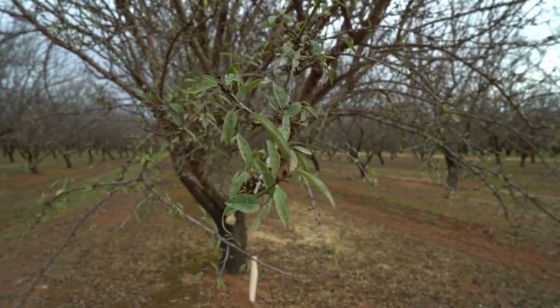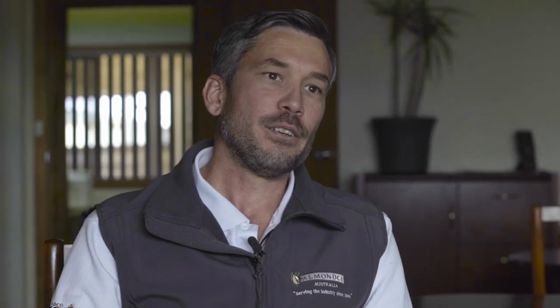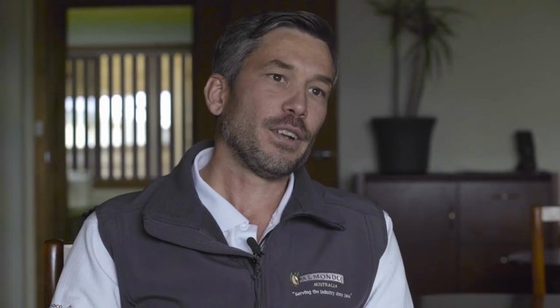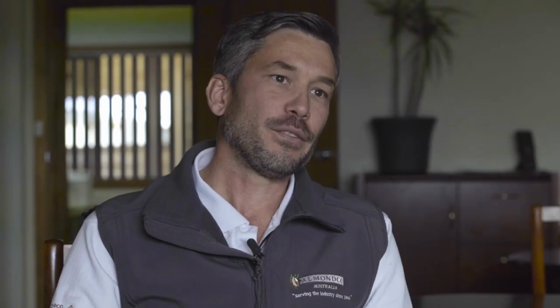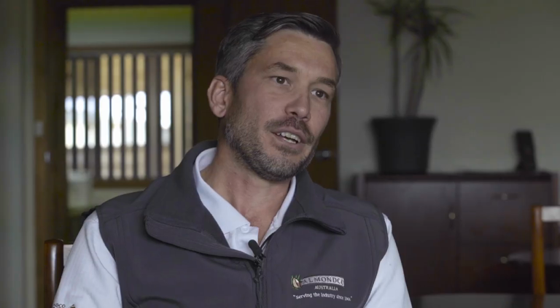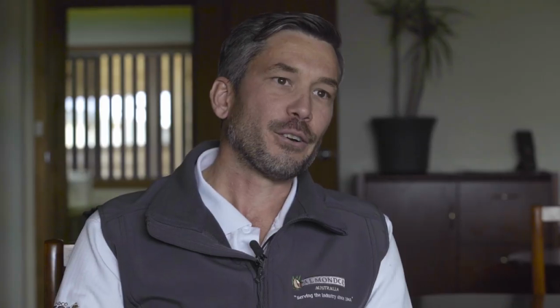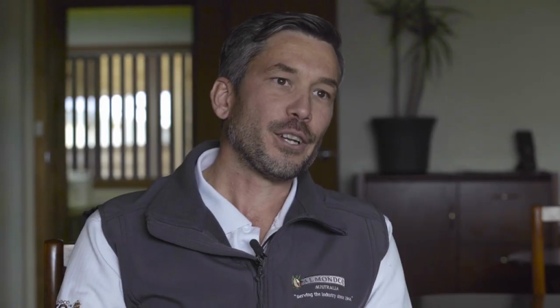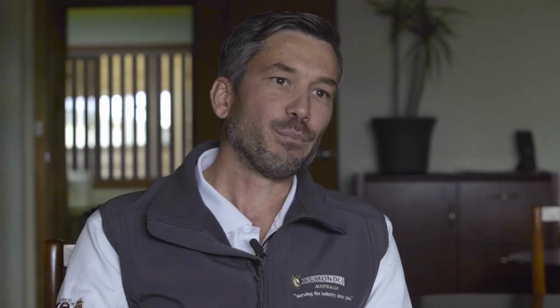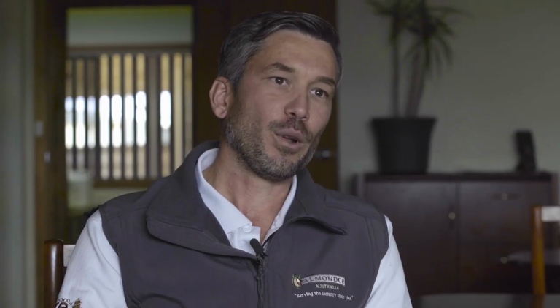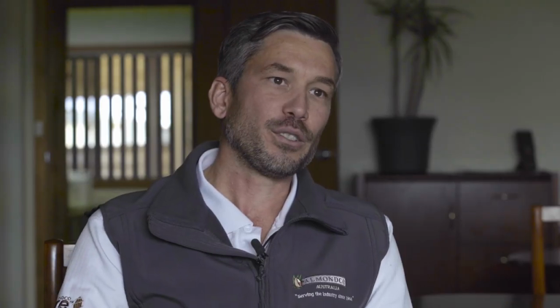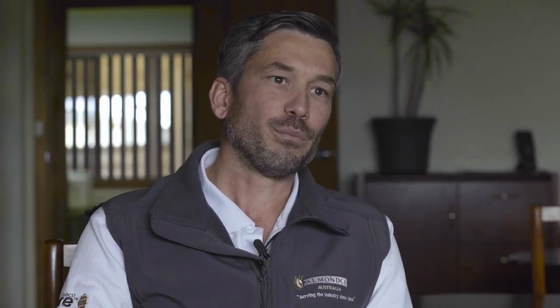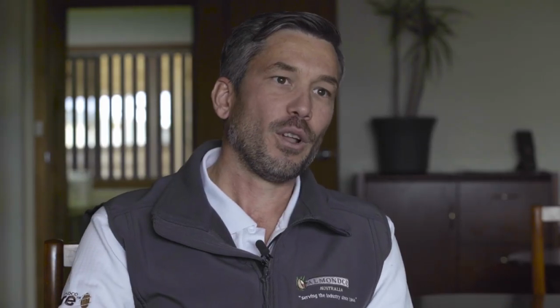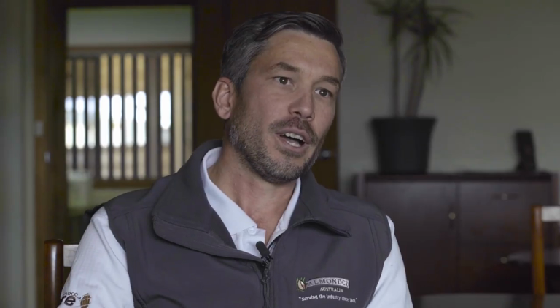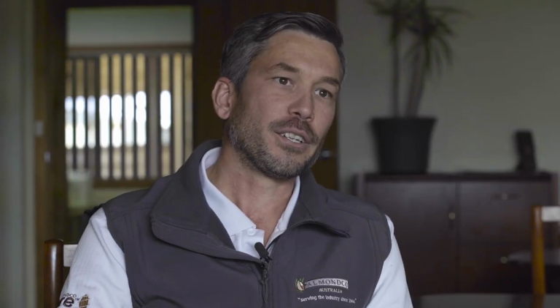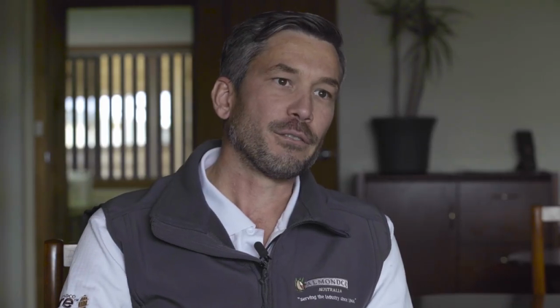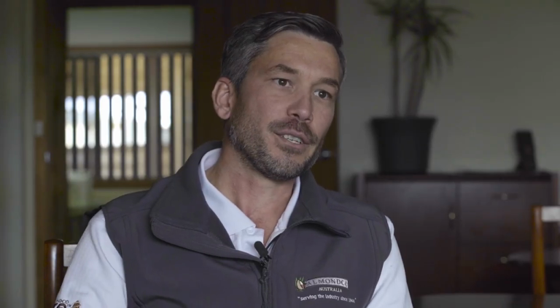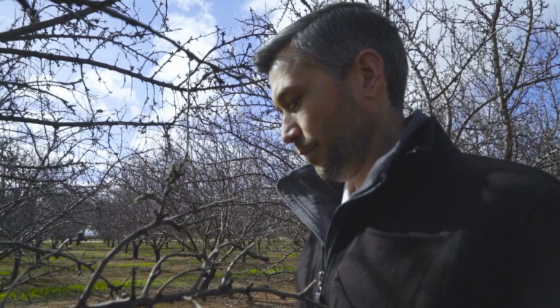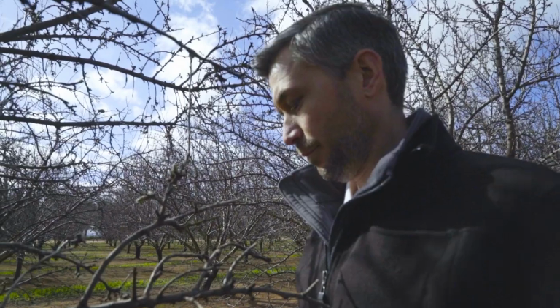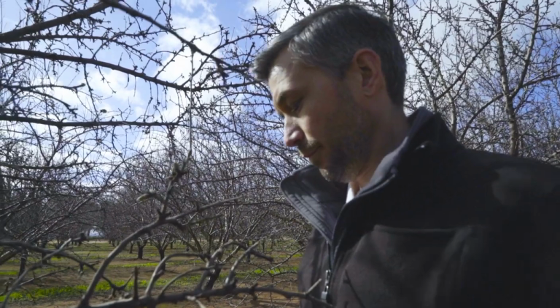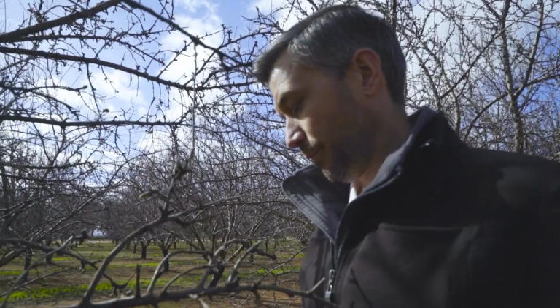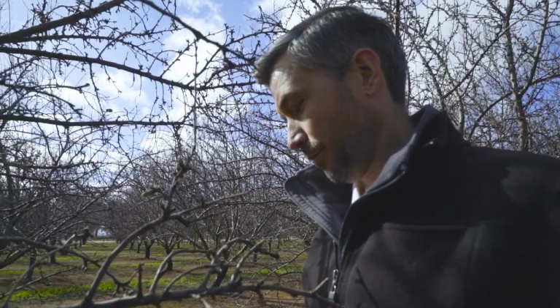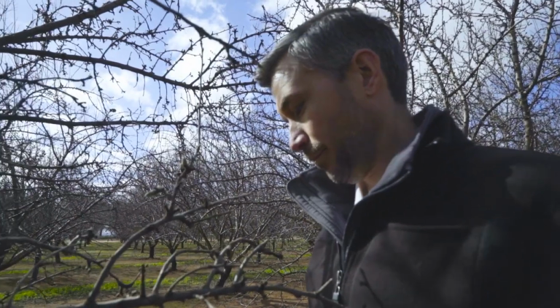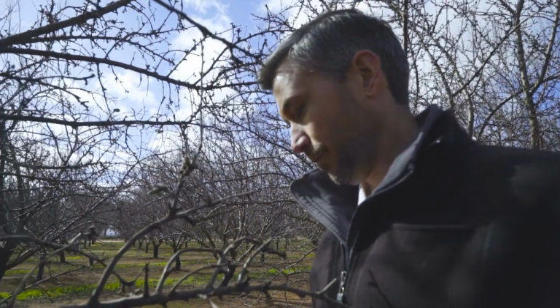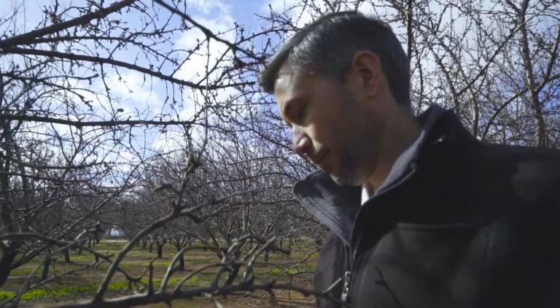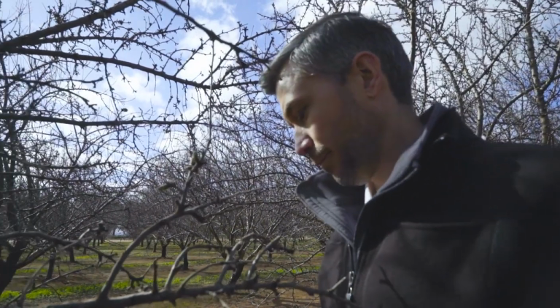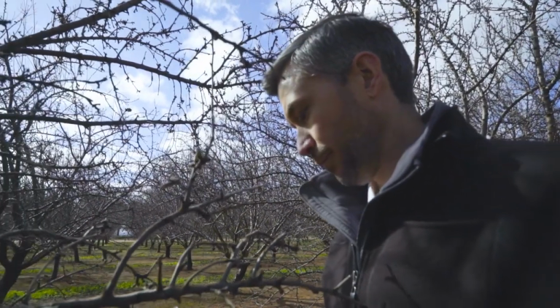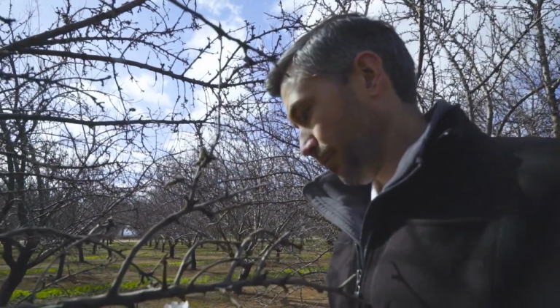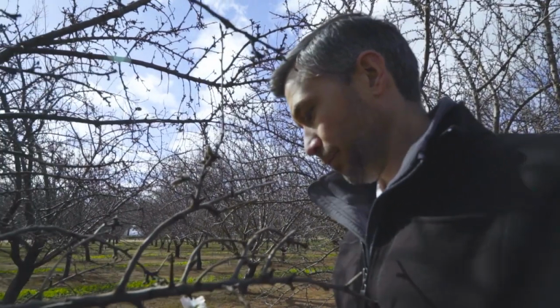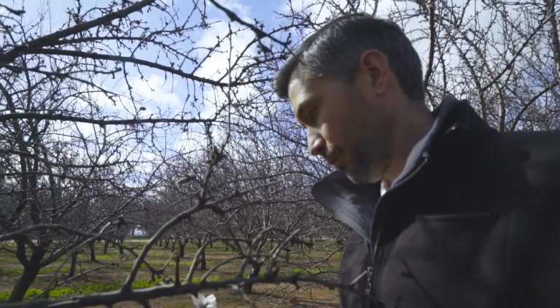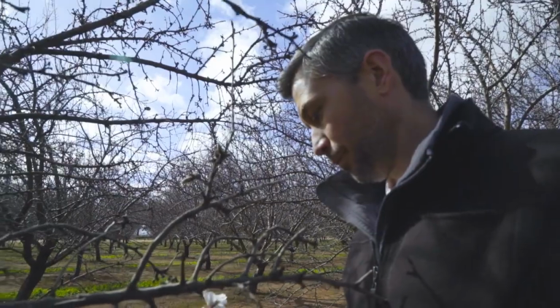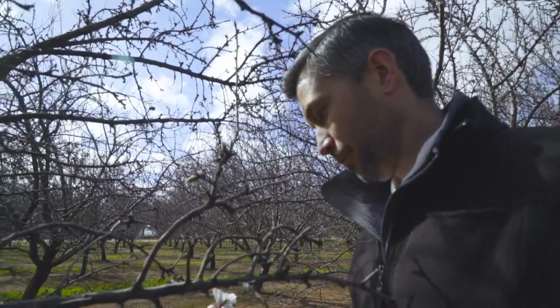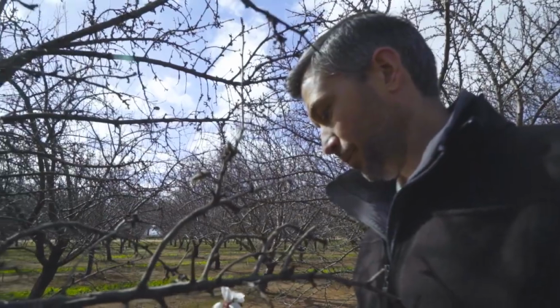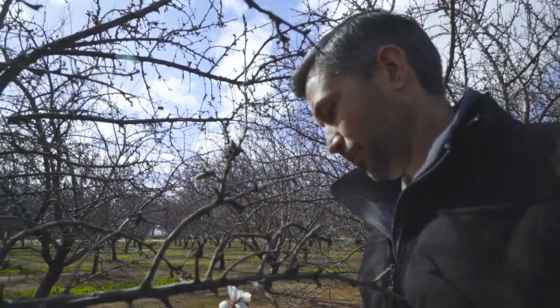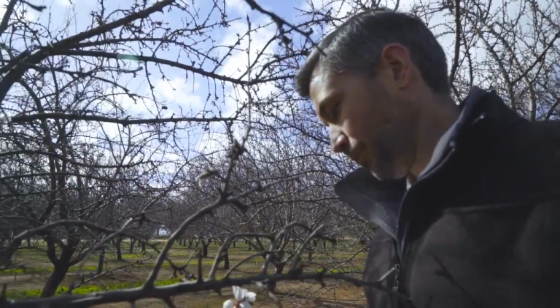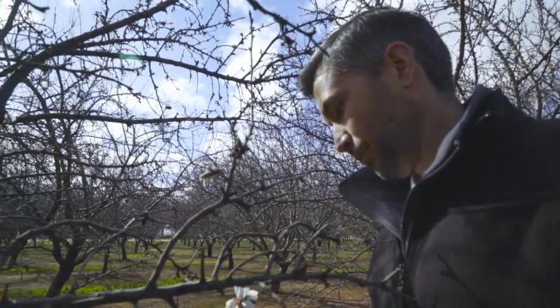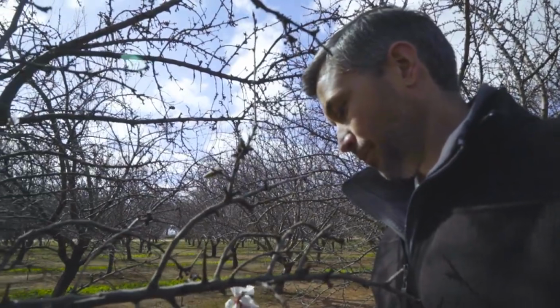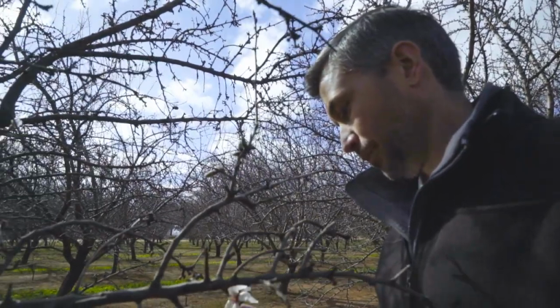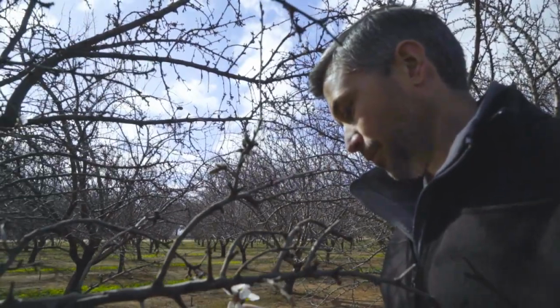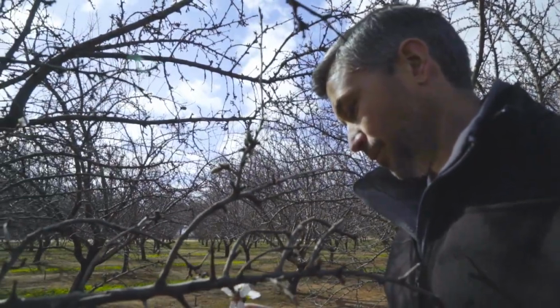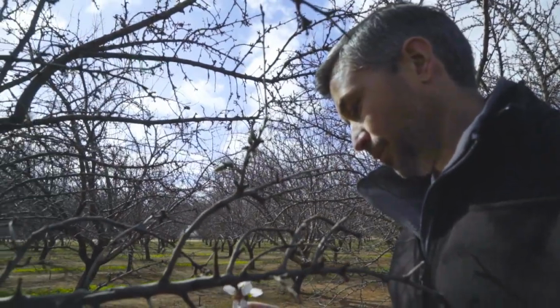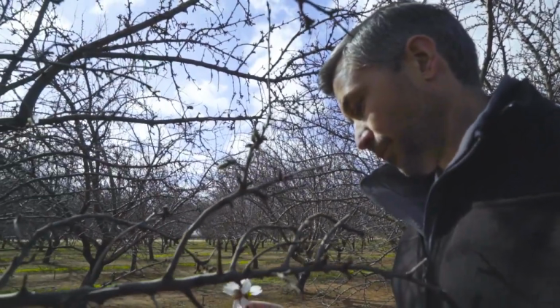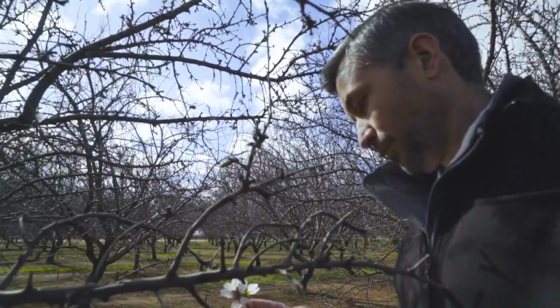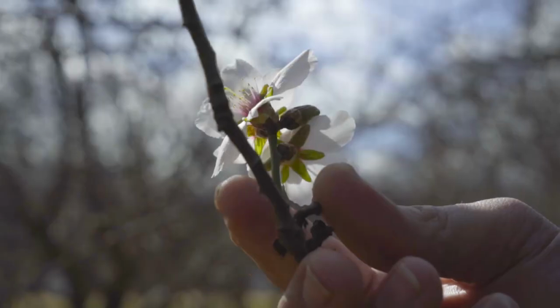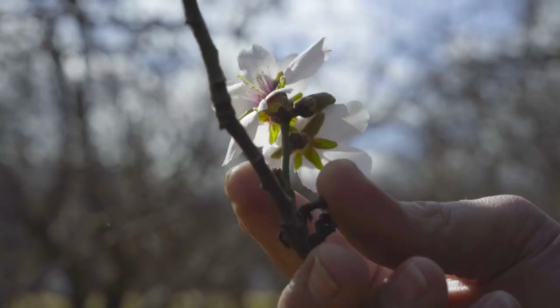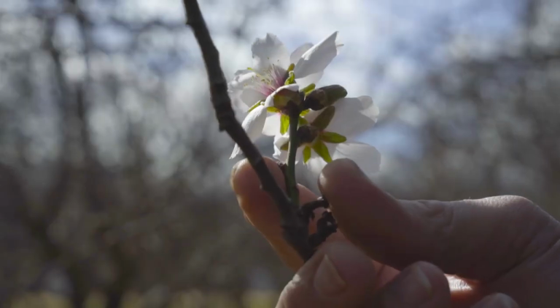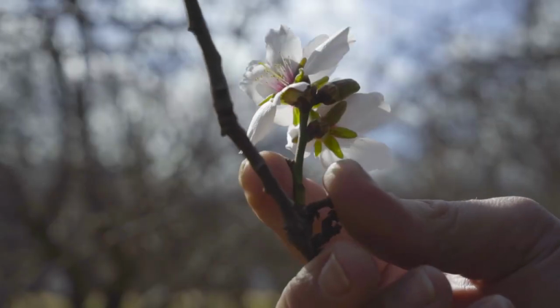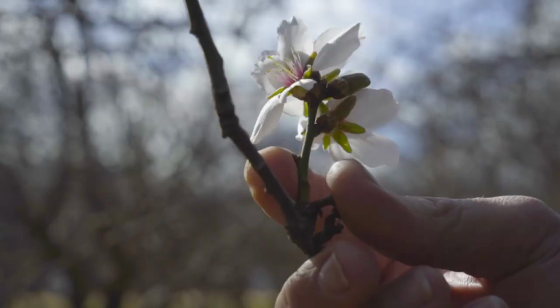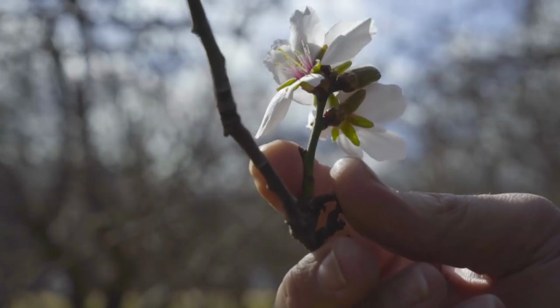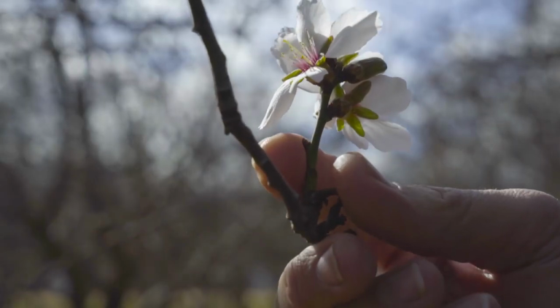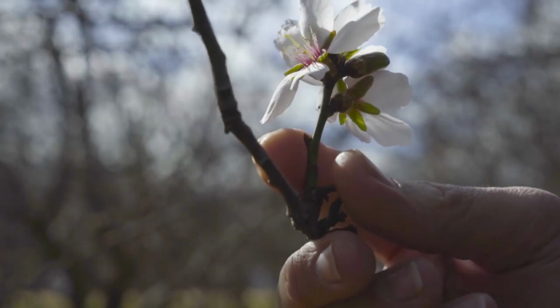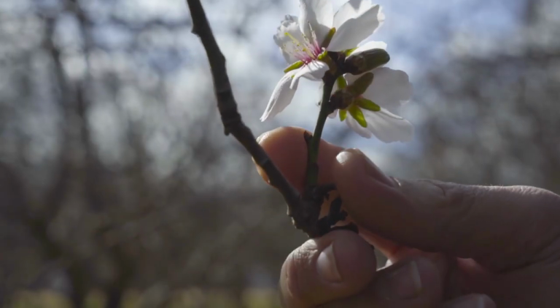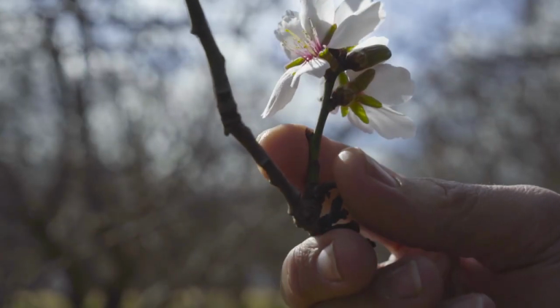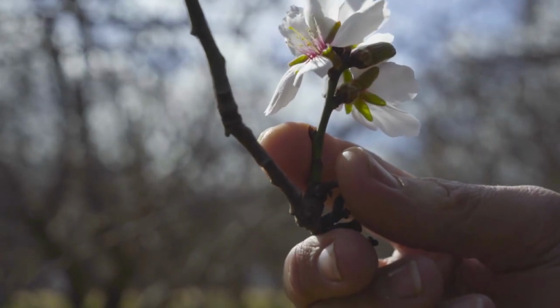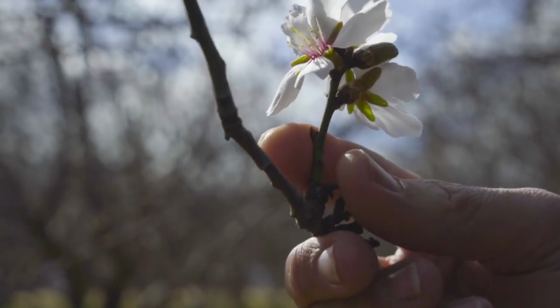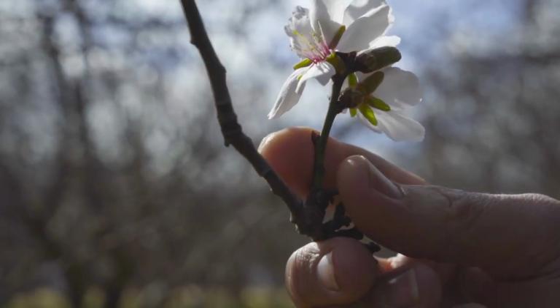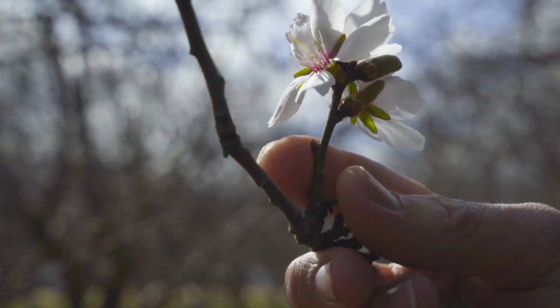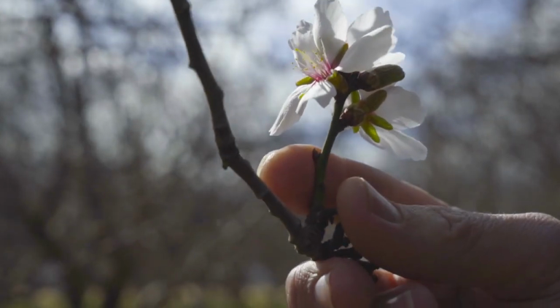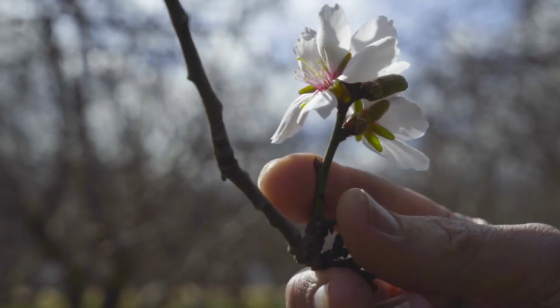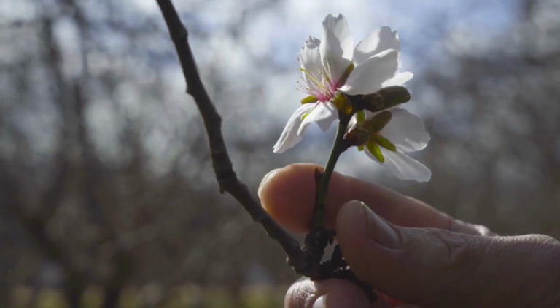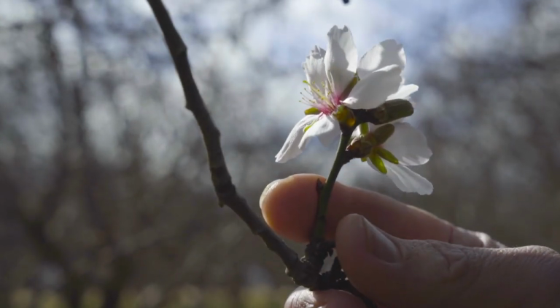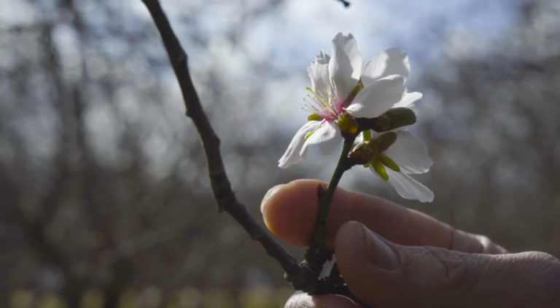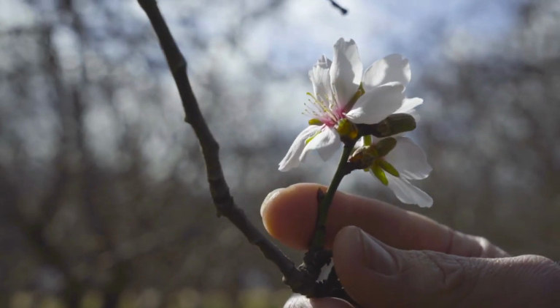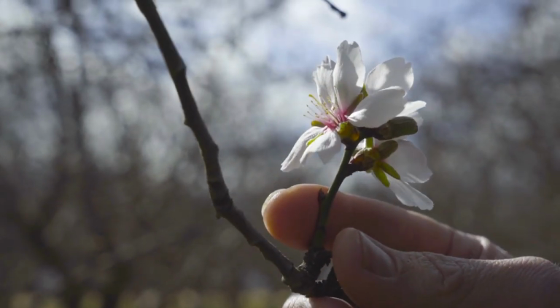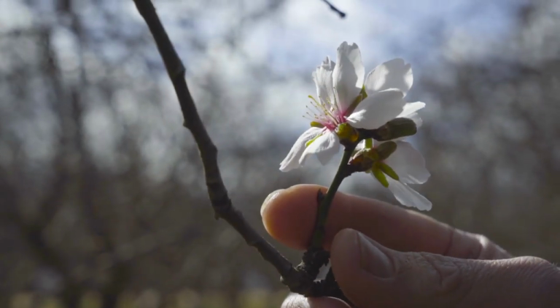If left untreated, blossom blight can result in poor nutset with ultimate reduction in yield. And if left untreated, rust can lead to defoliation.